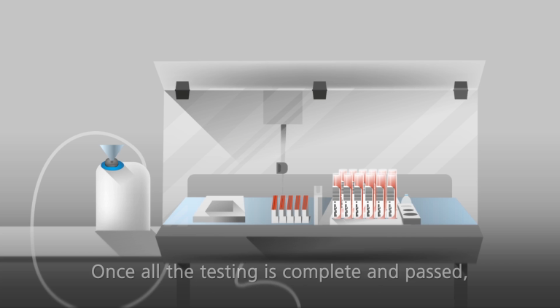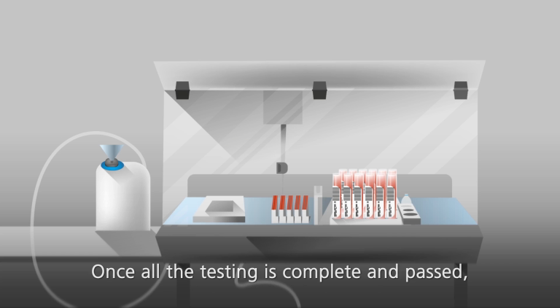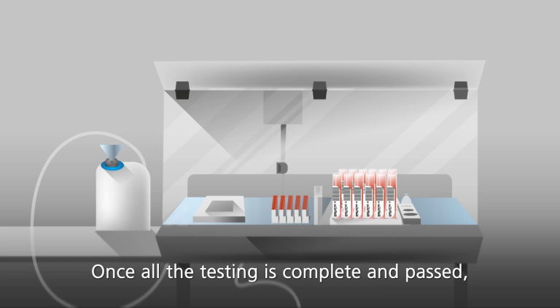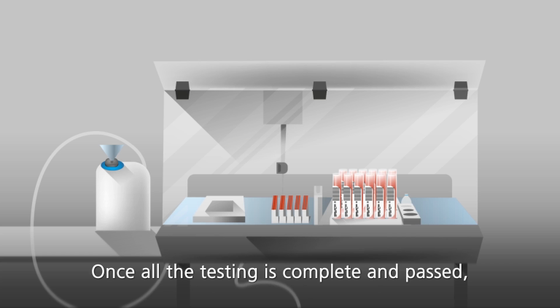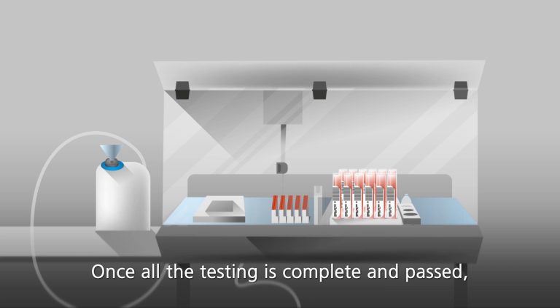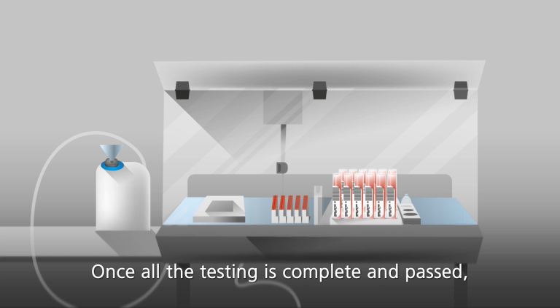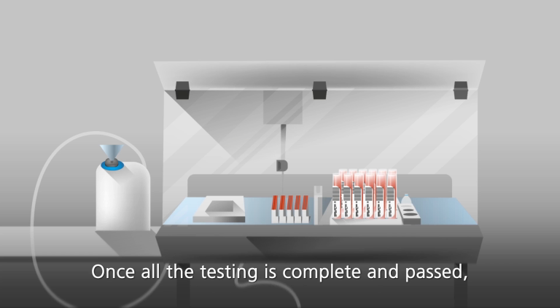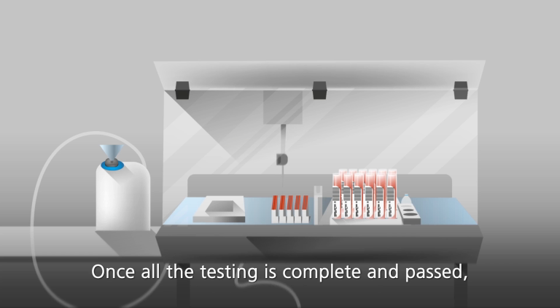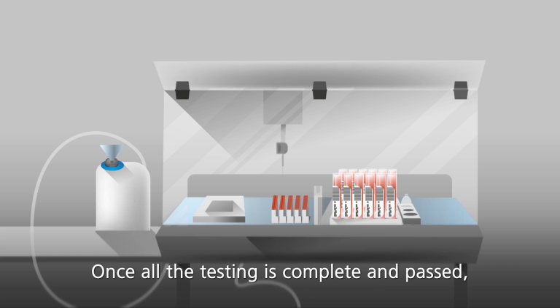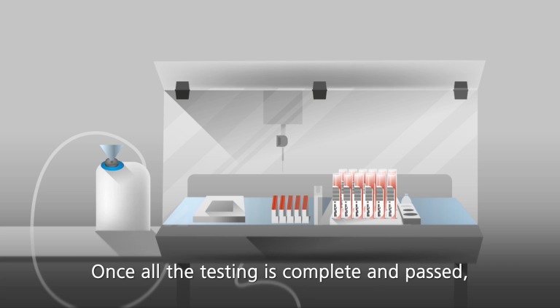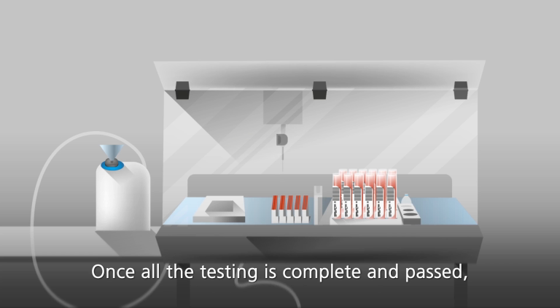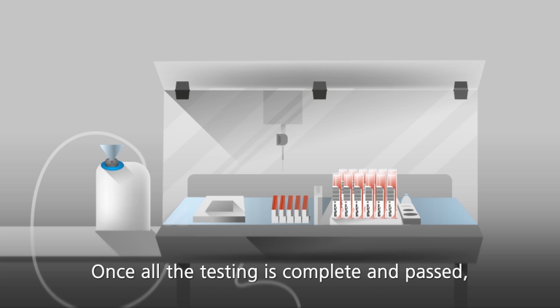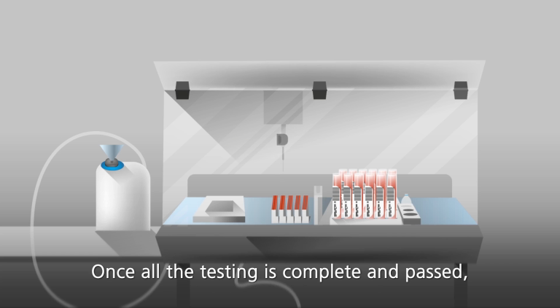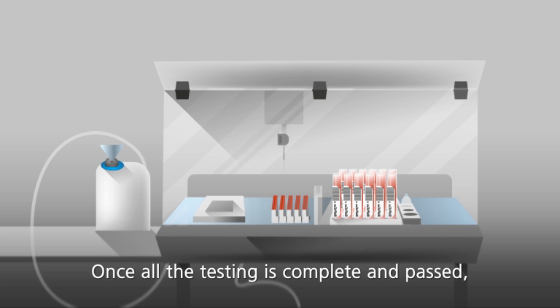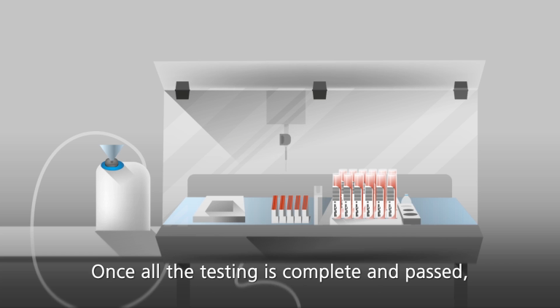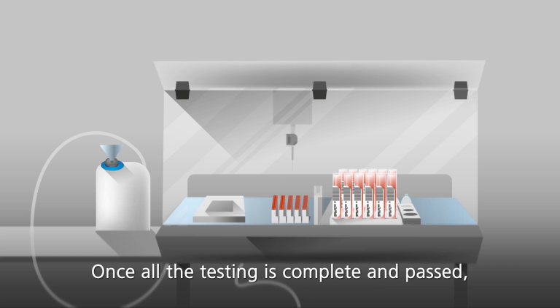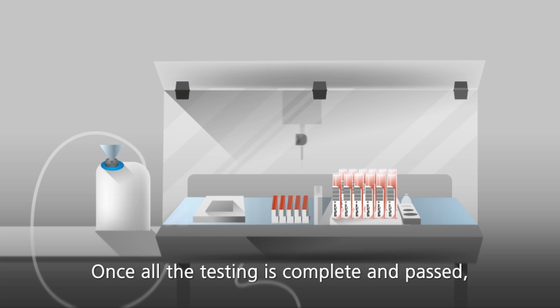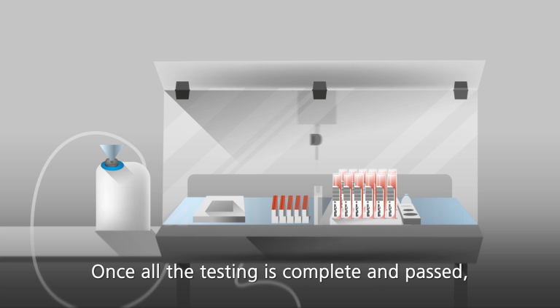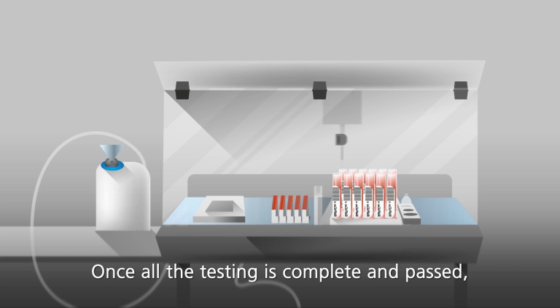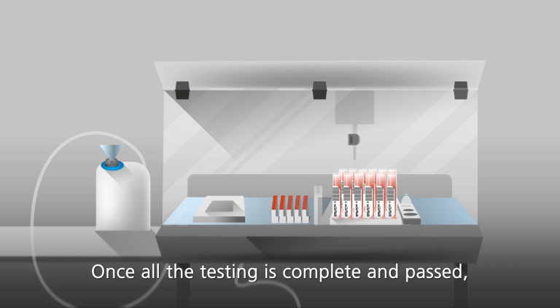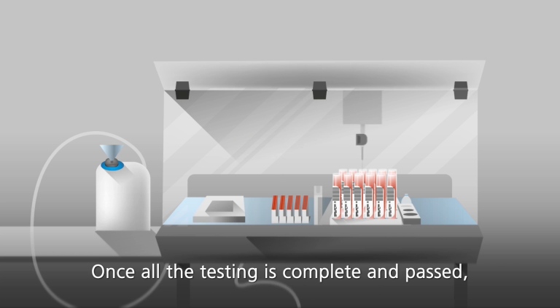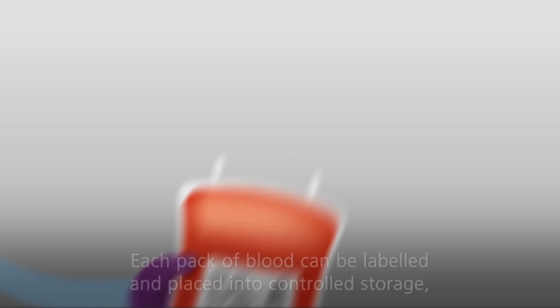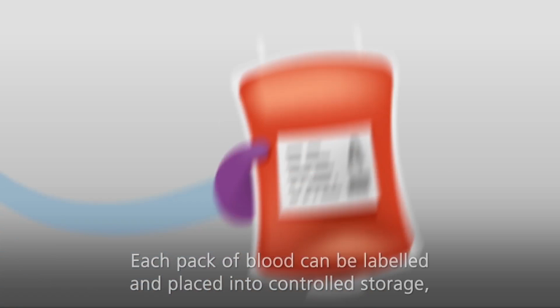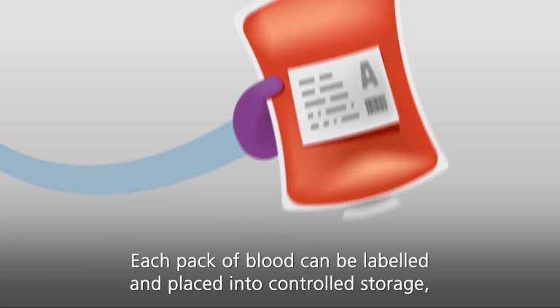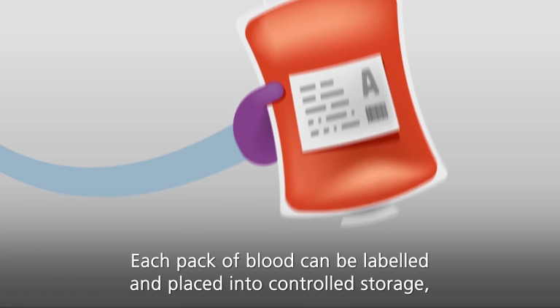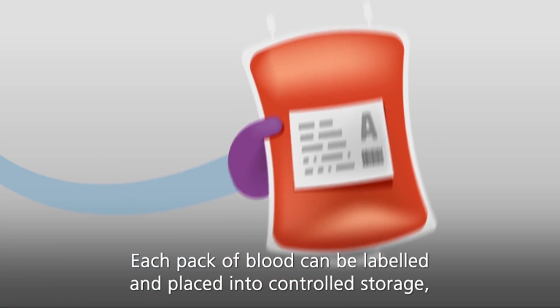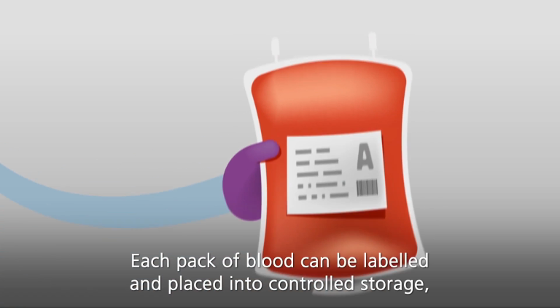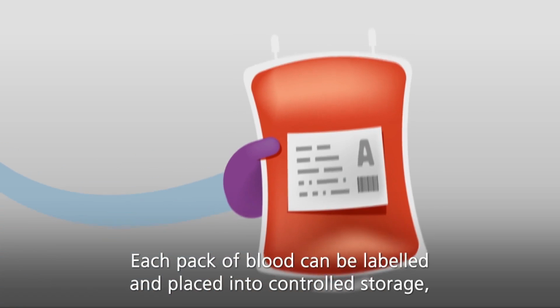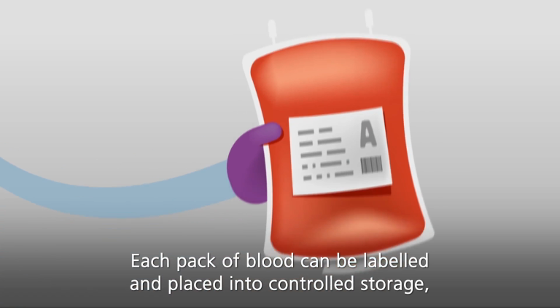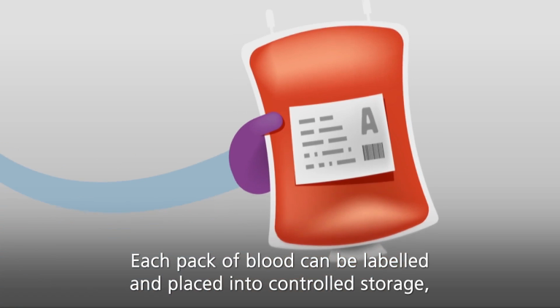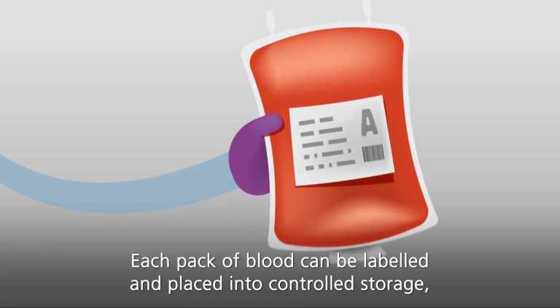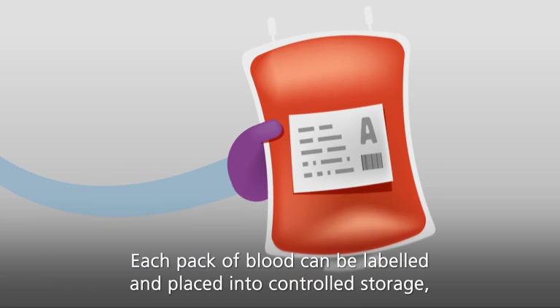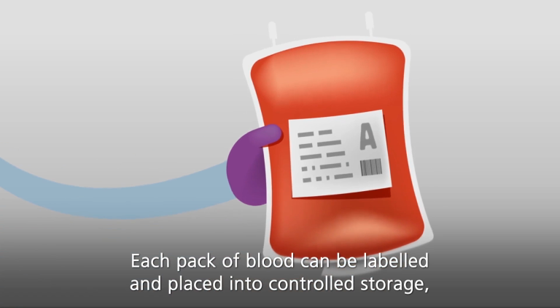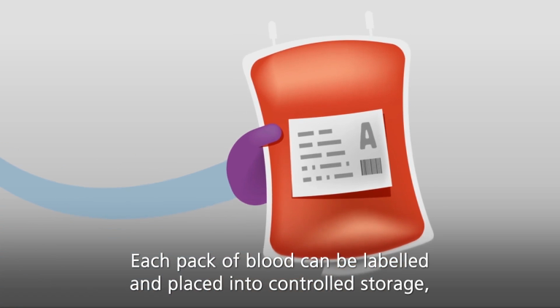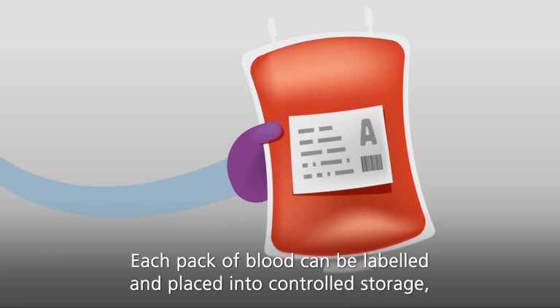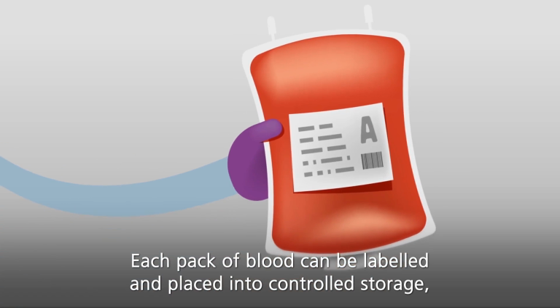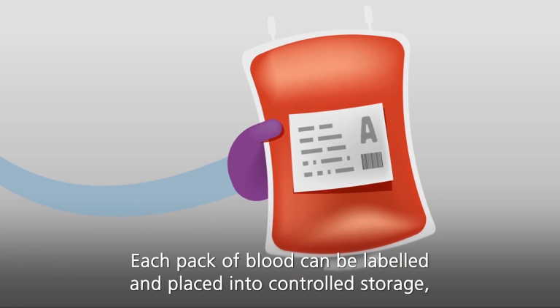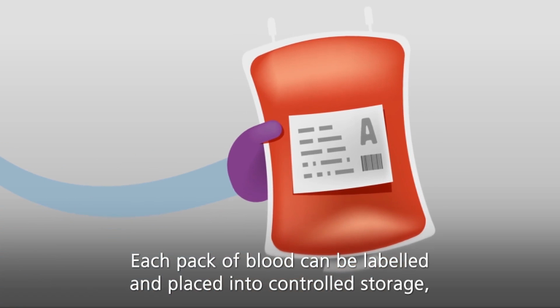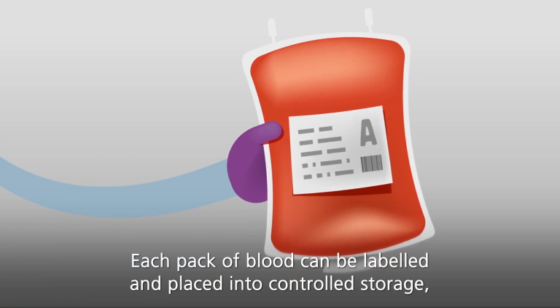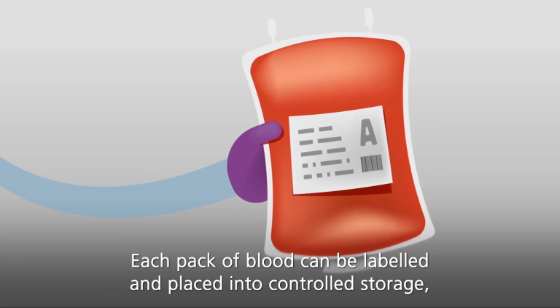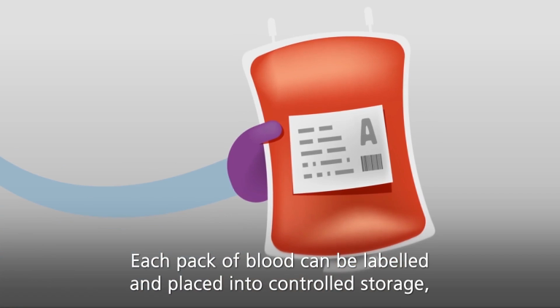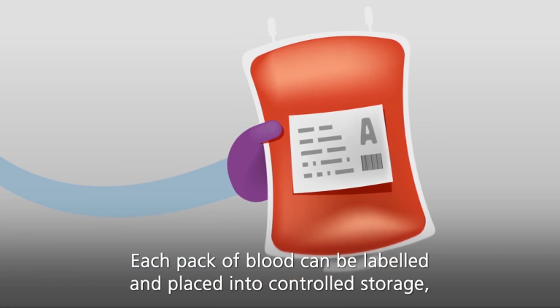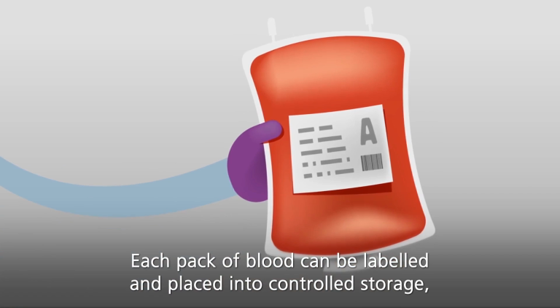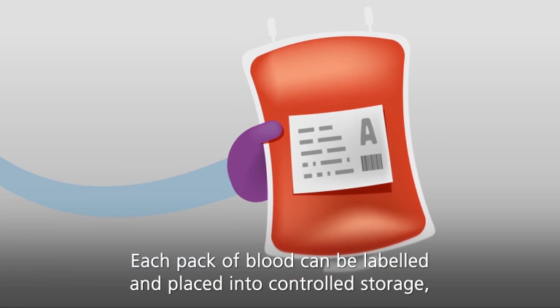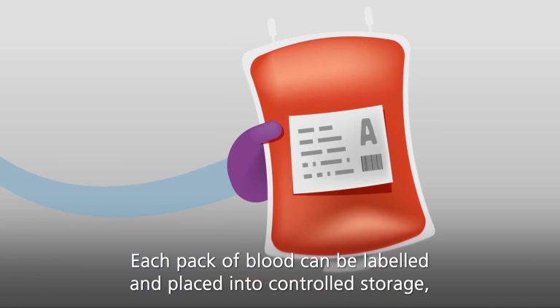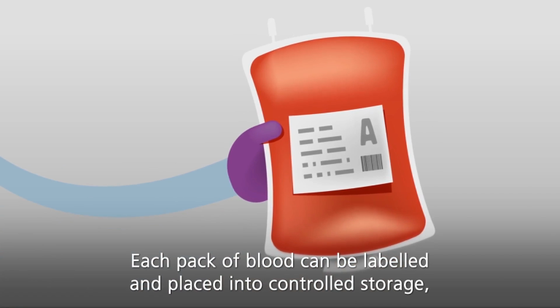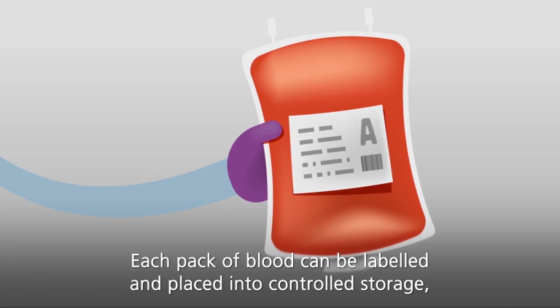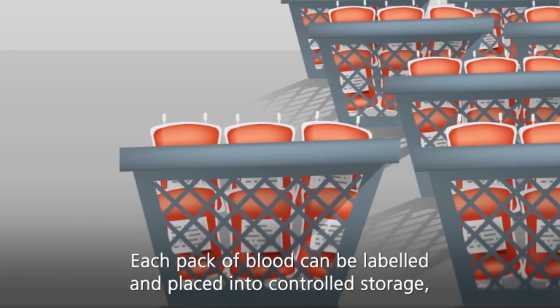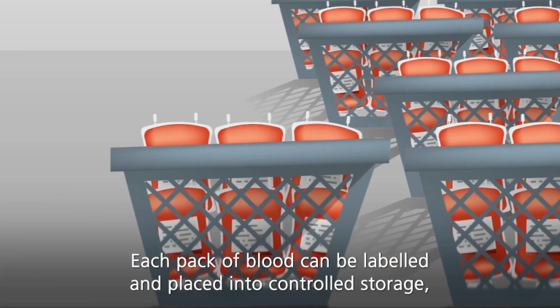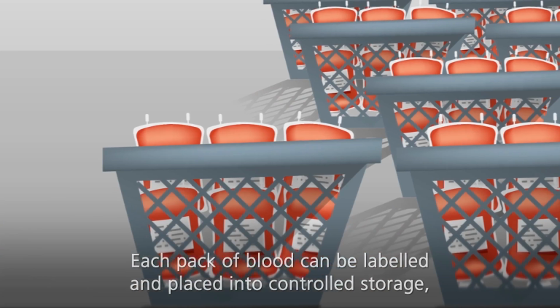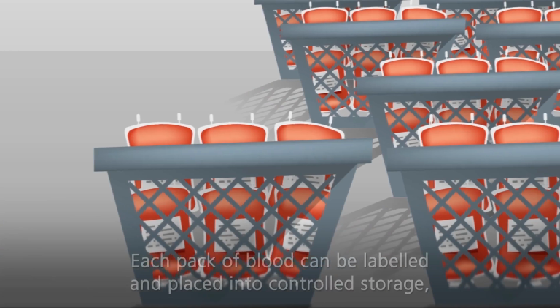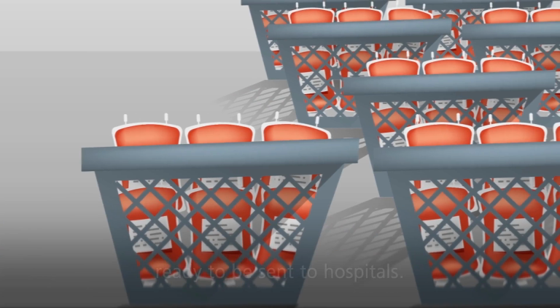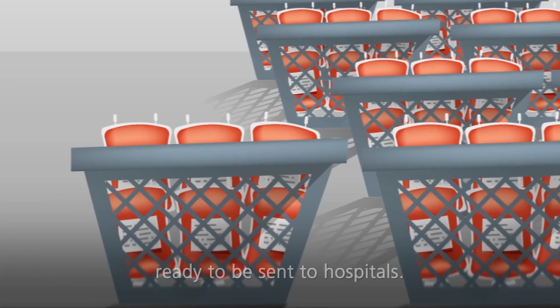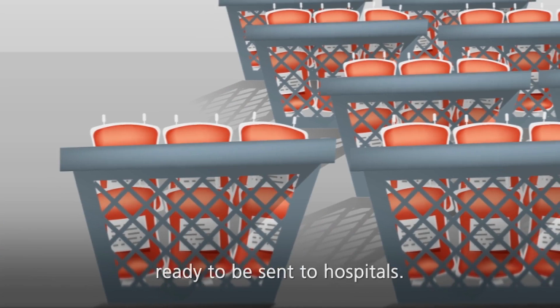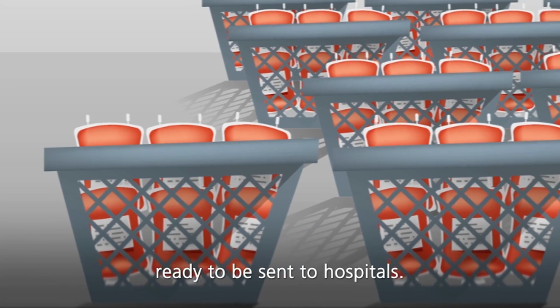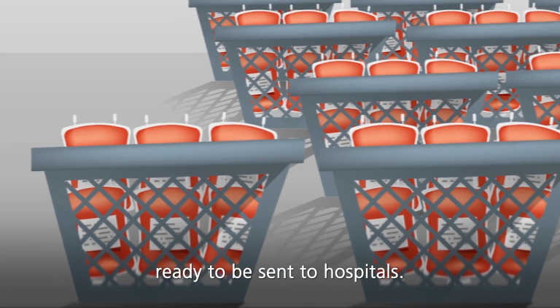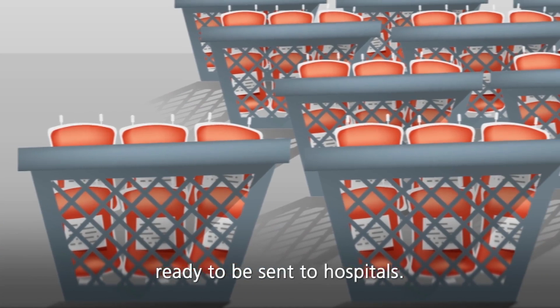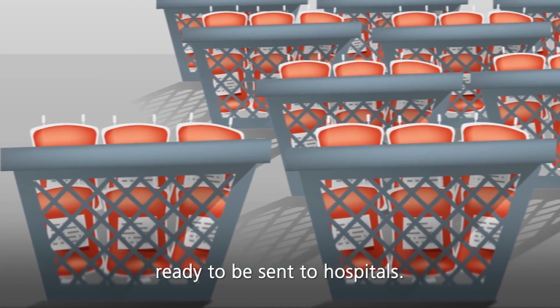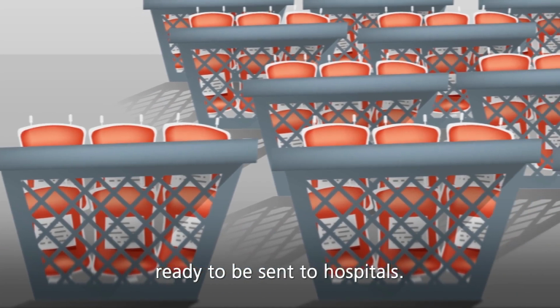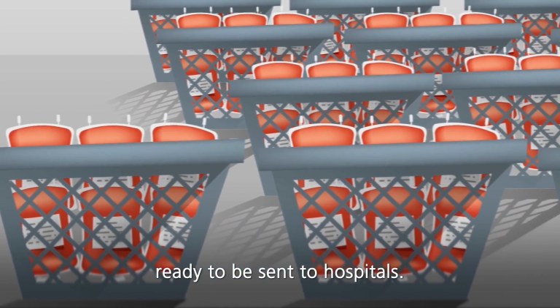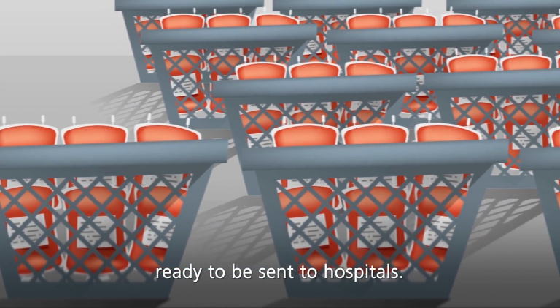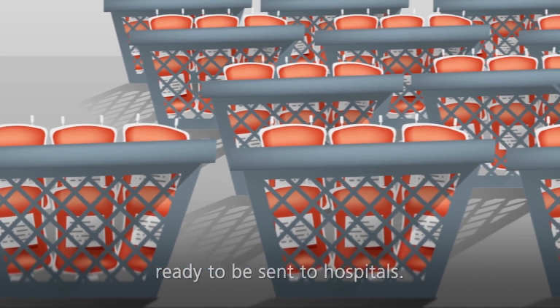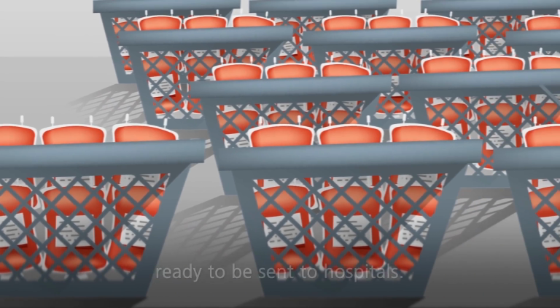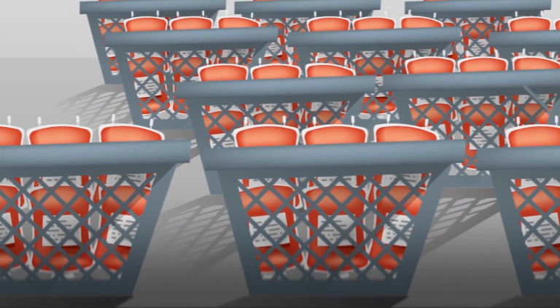Once all the testing is complete and passed, each pack of blood can be labelled and placed into controlled storage ready to be sent to hospitals.